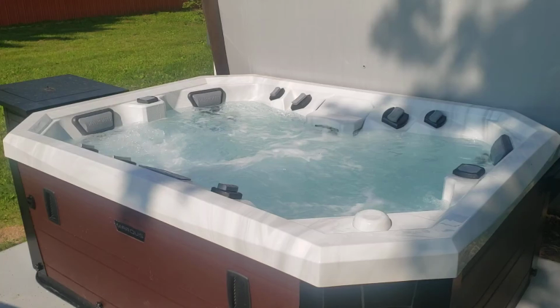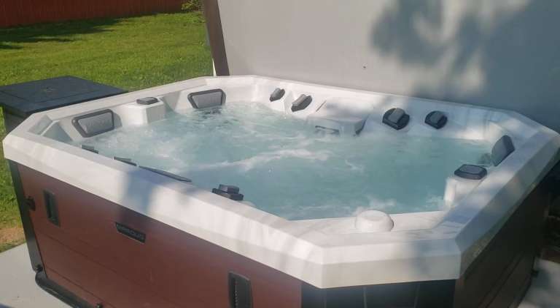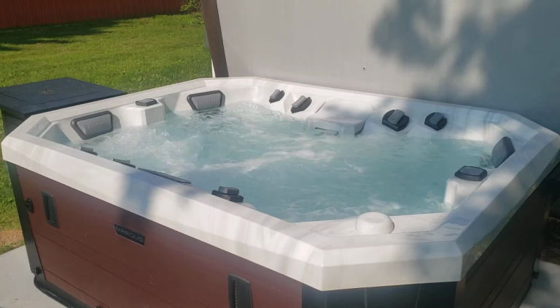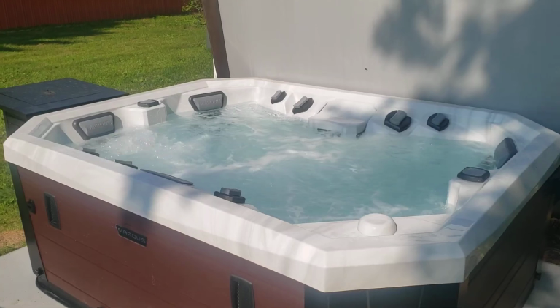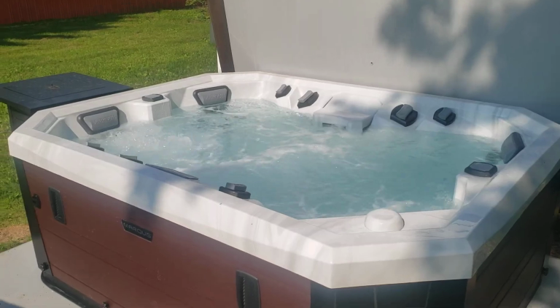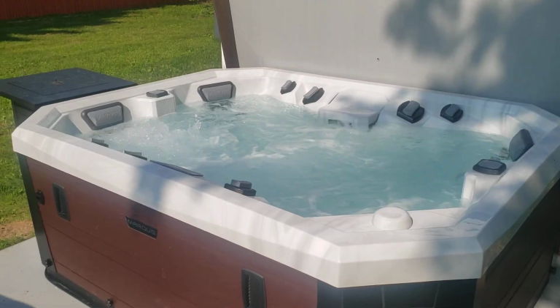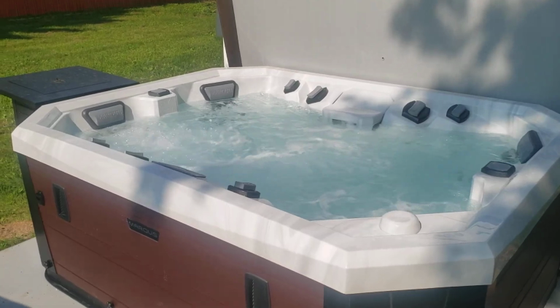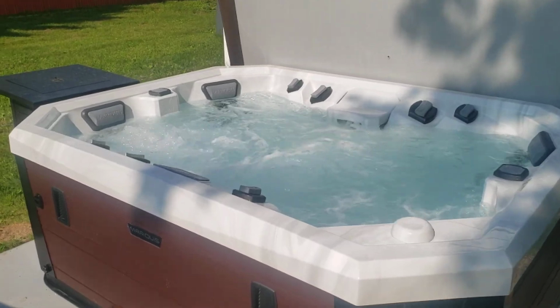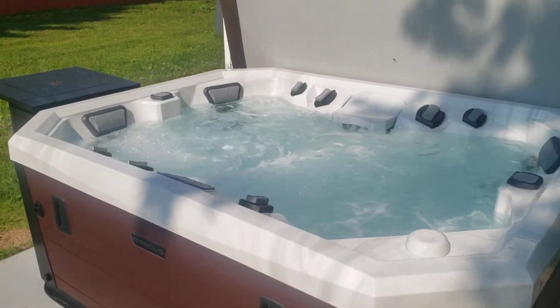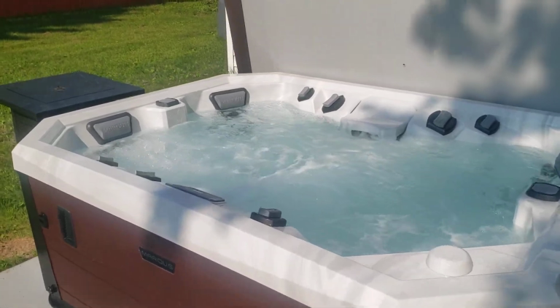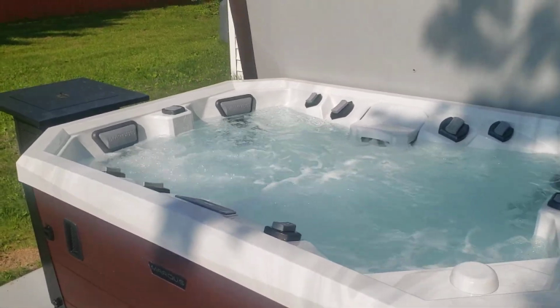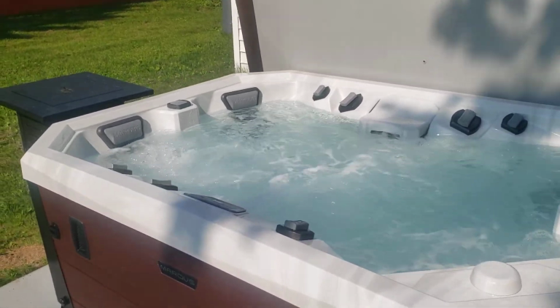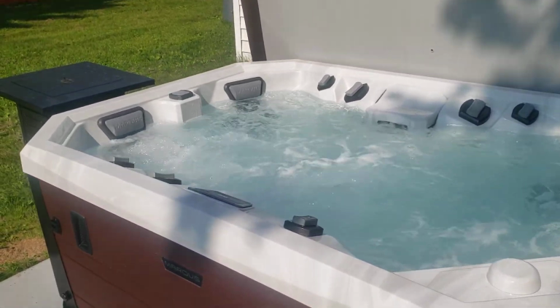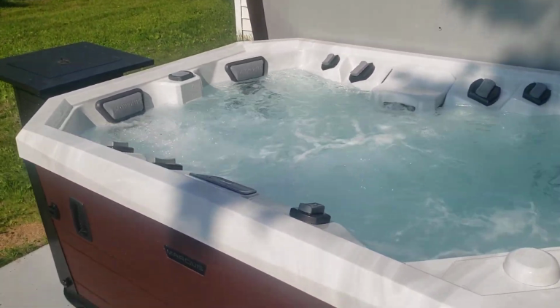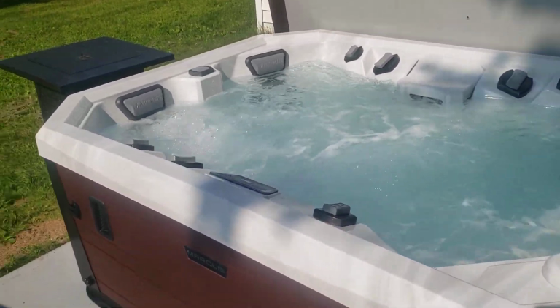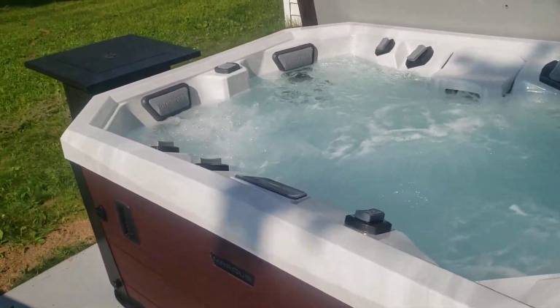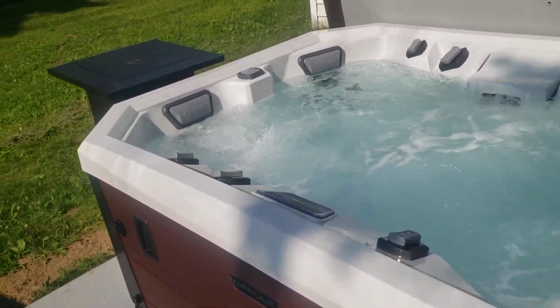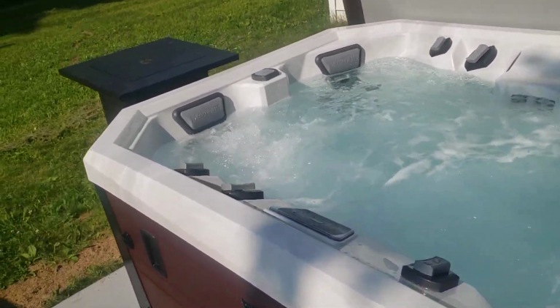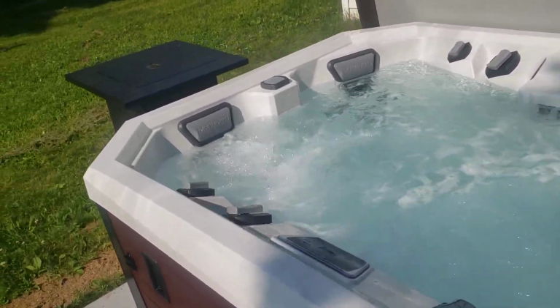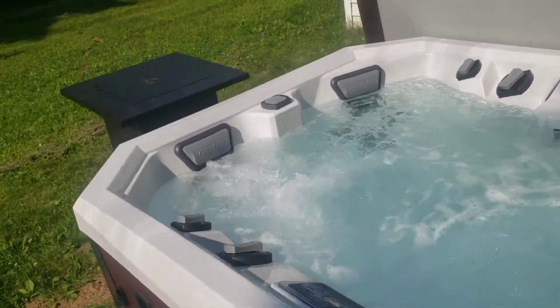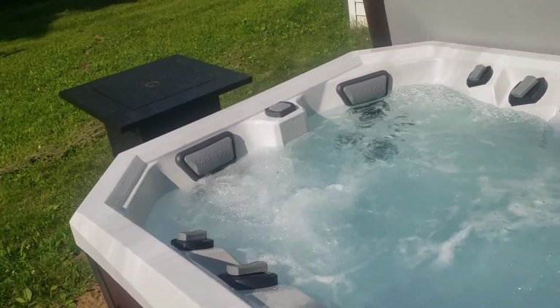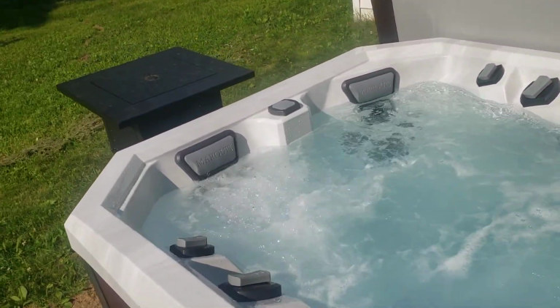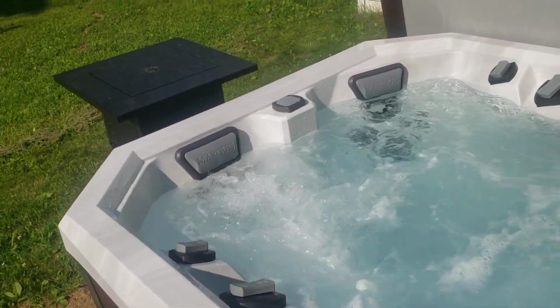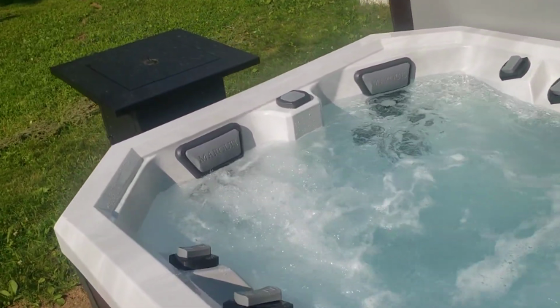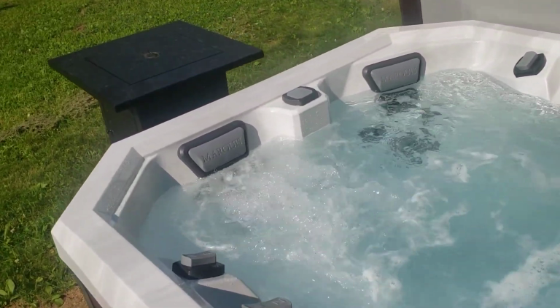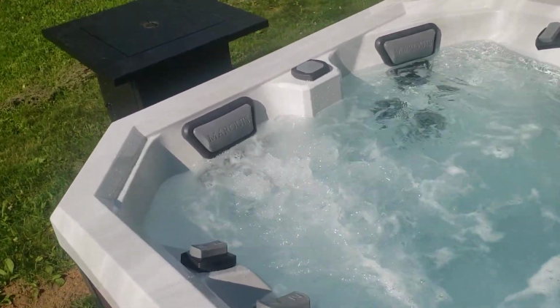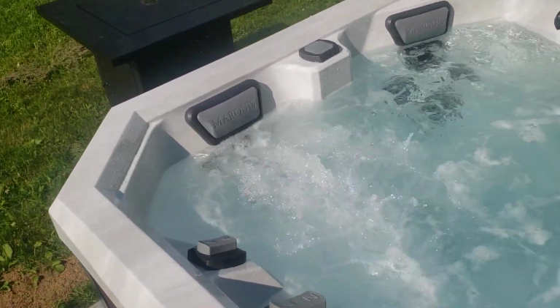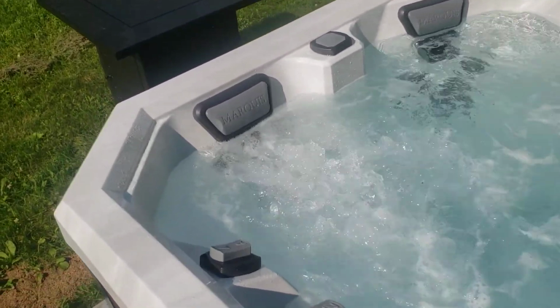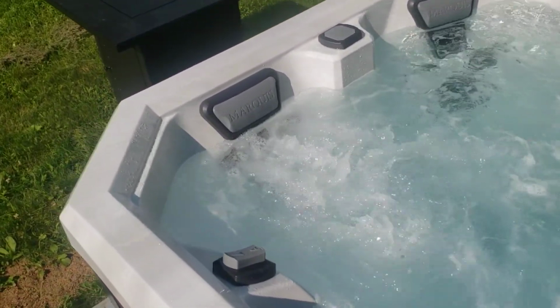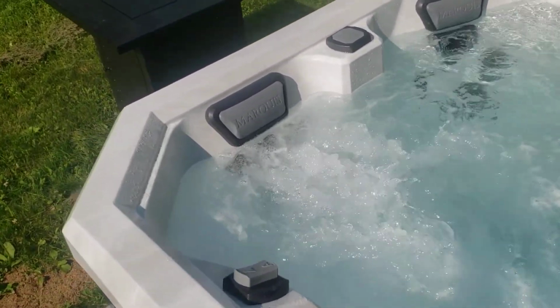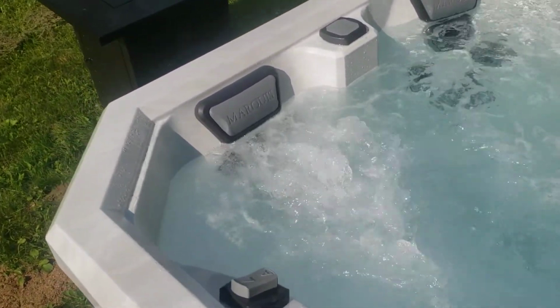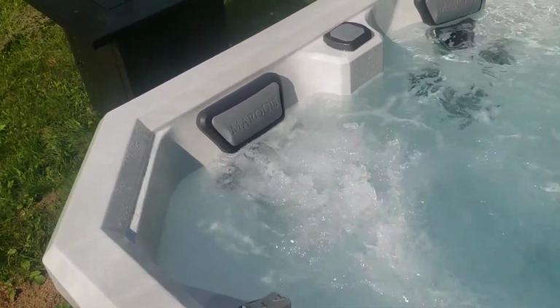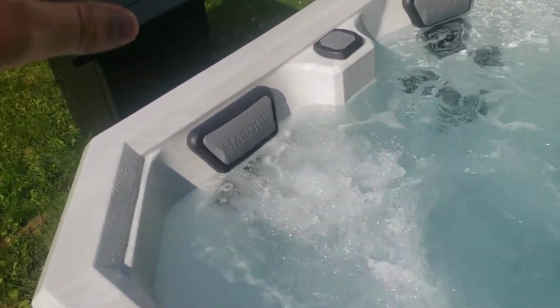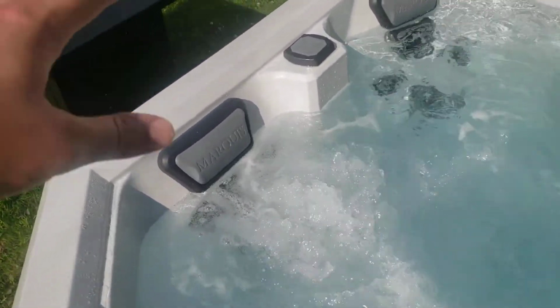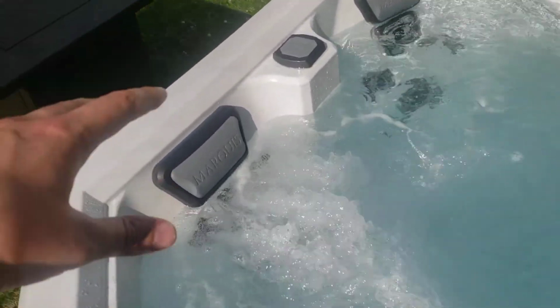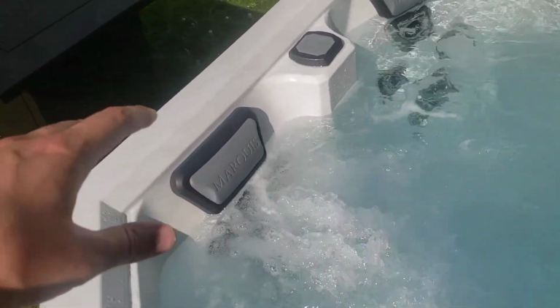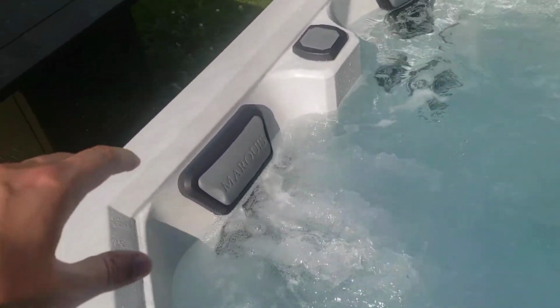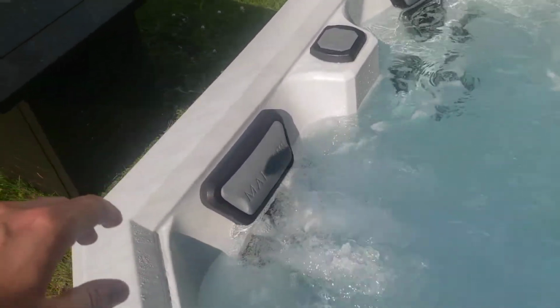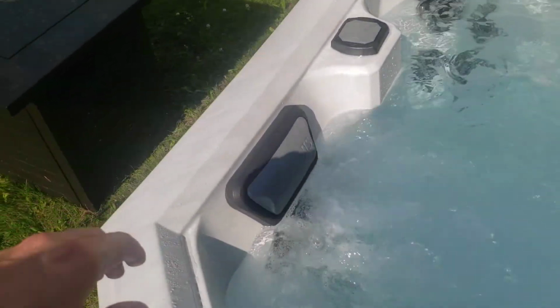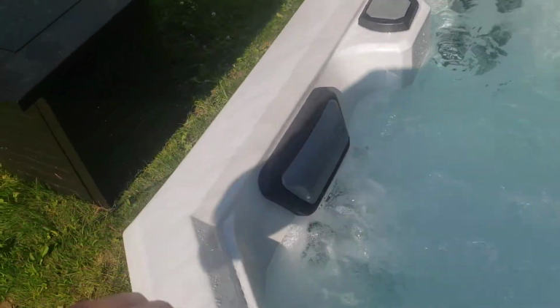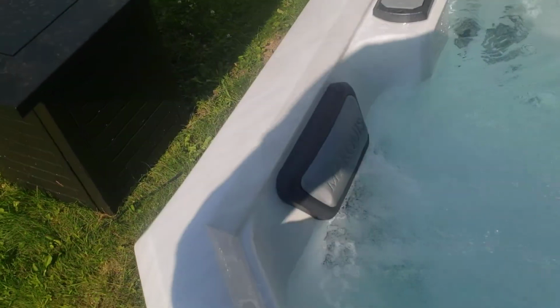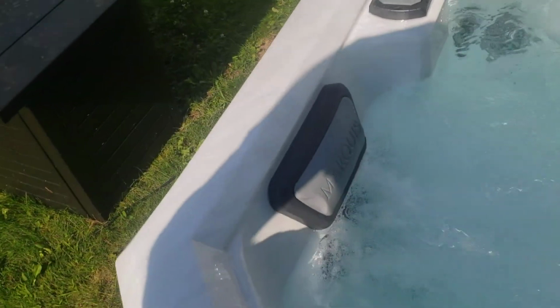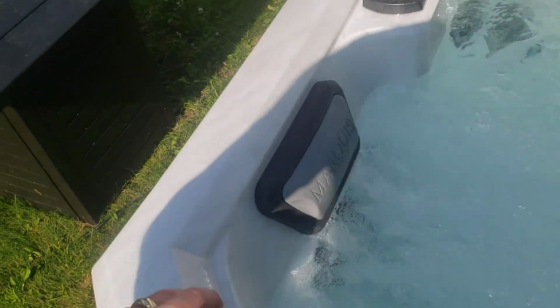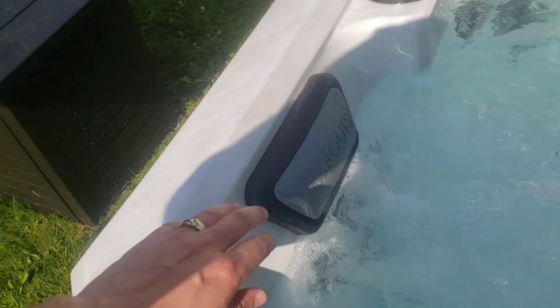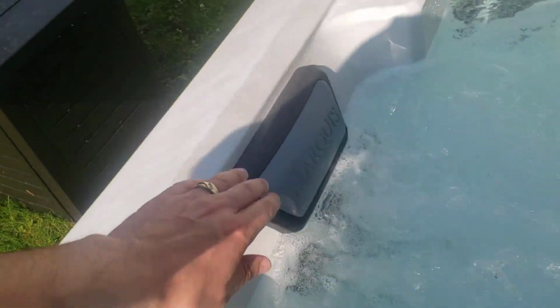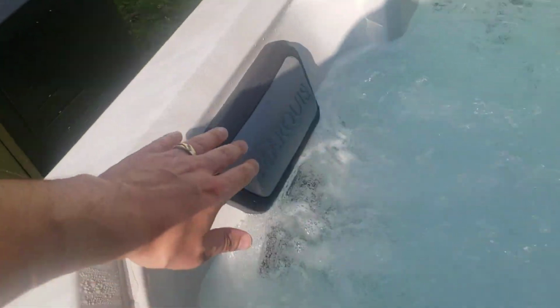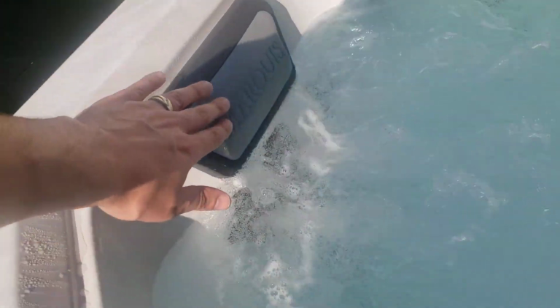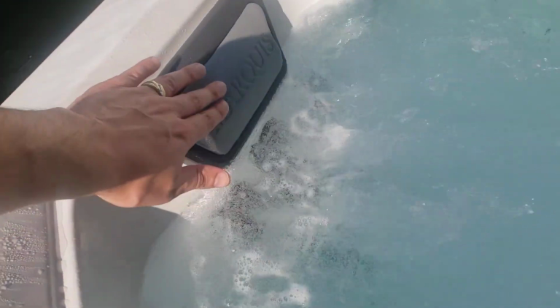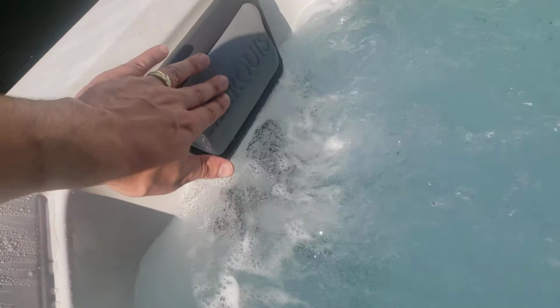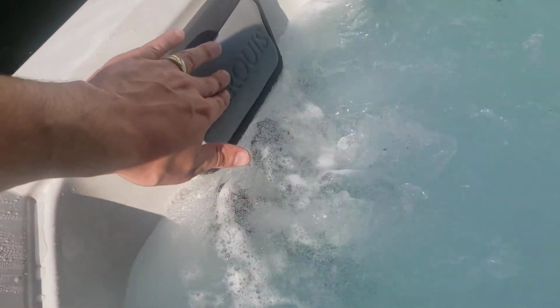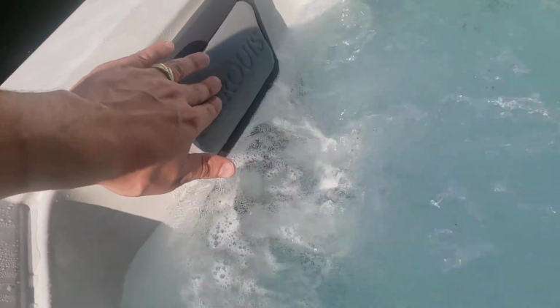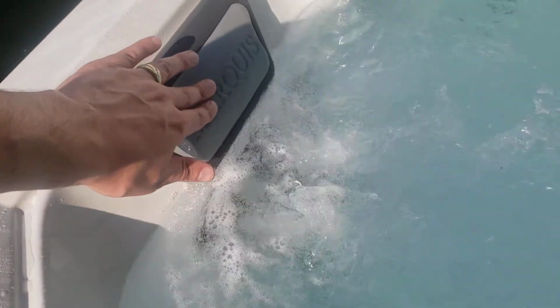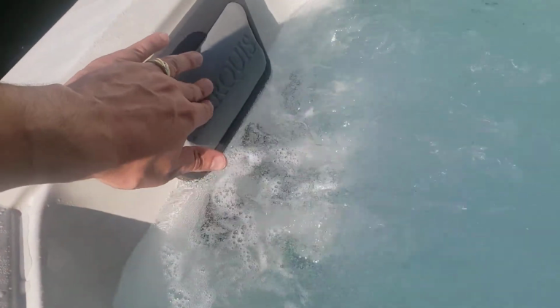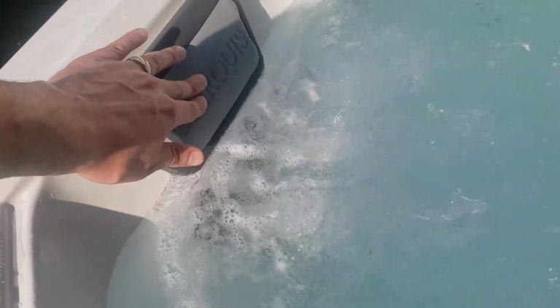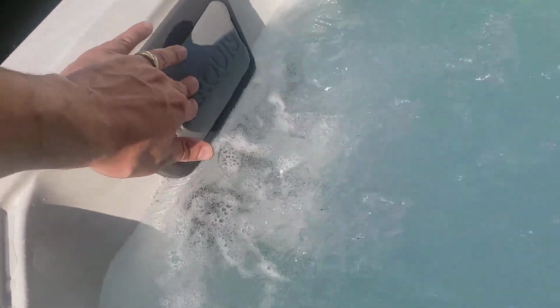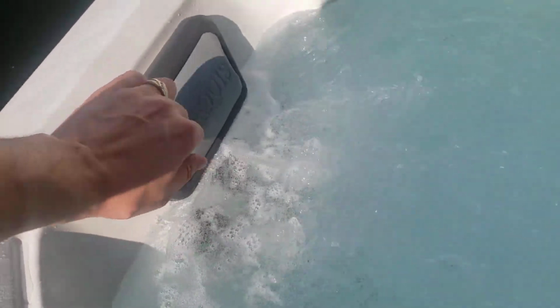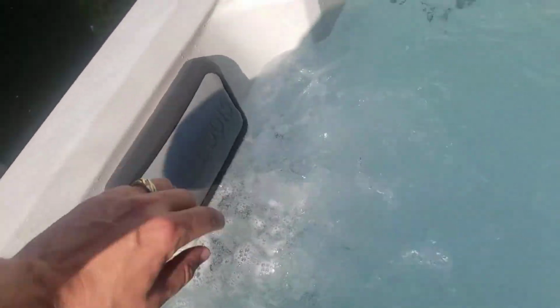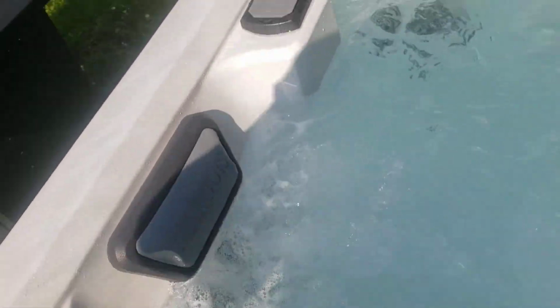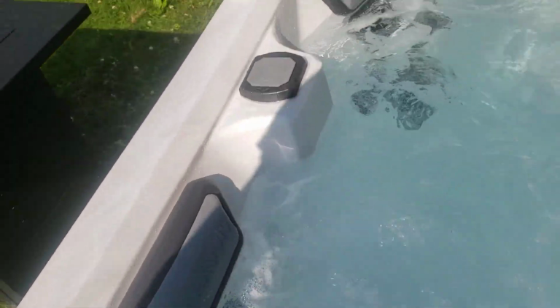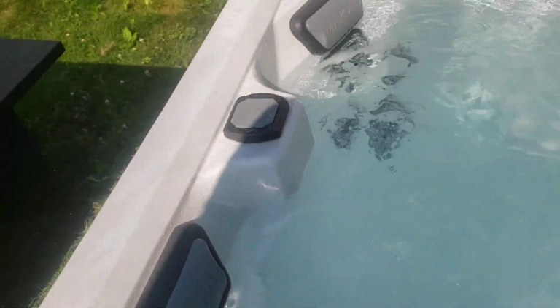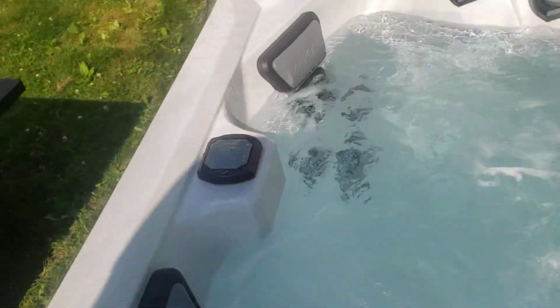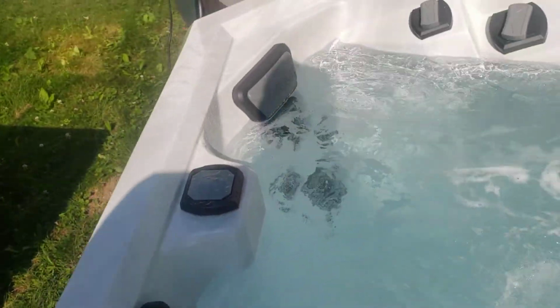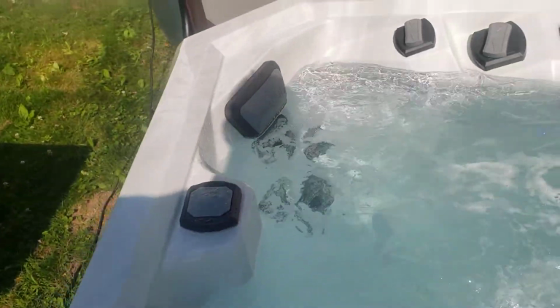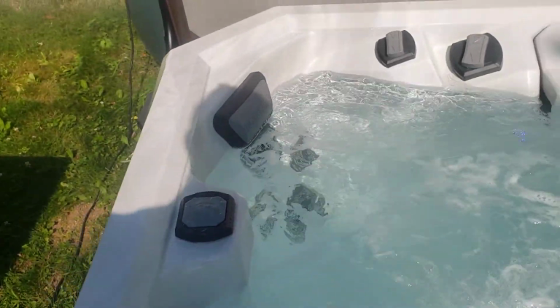What's up guys, we are checking out the Marquise hot tub right here. This thing is beautiful and incredible. Look at these neck pillows around the sides.